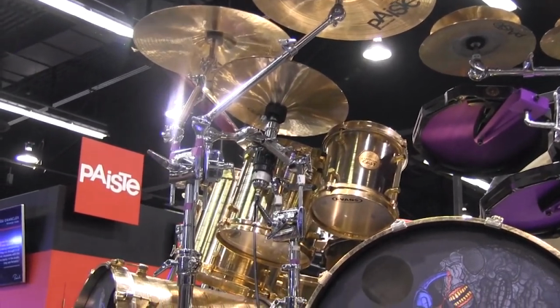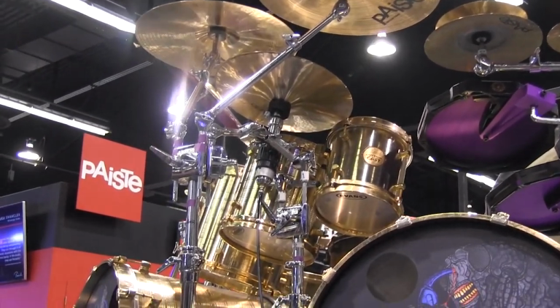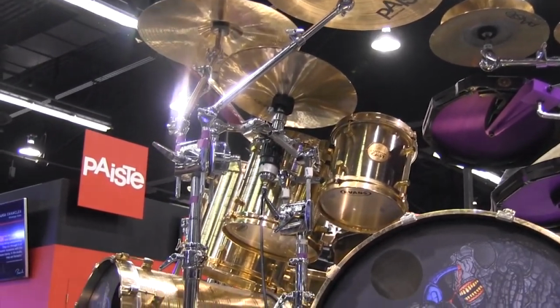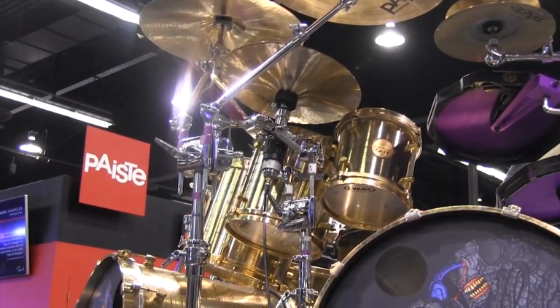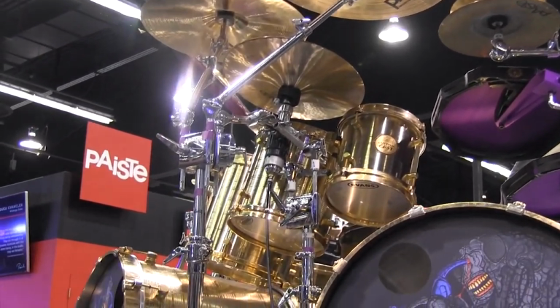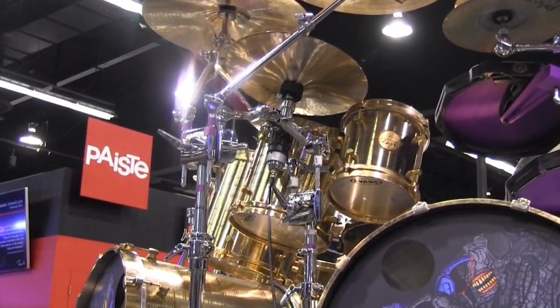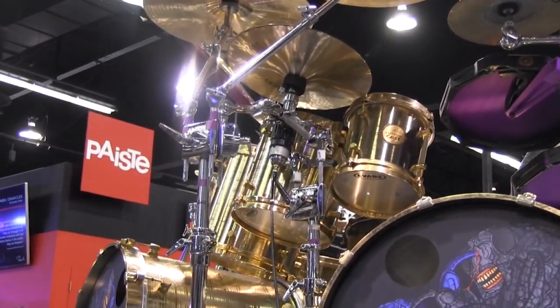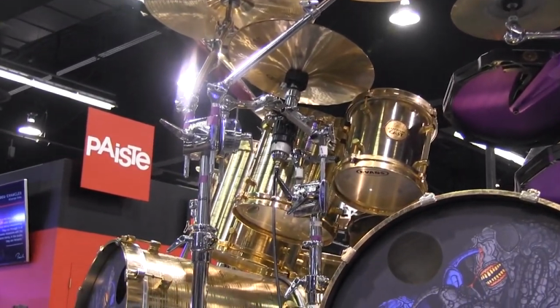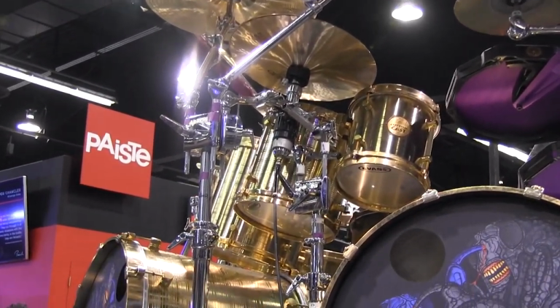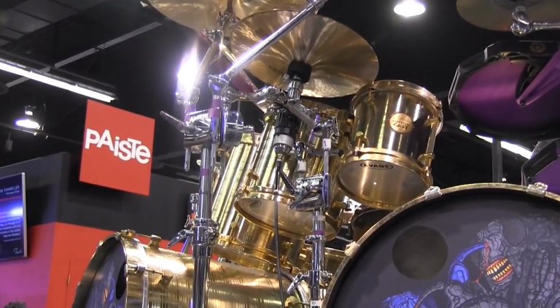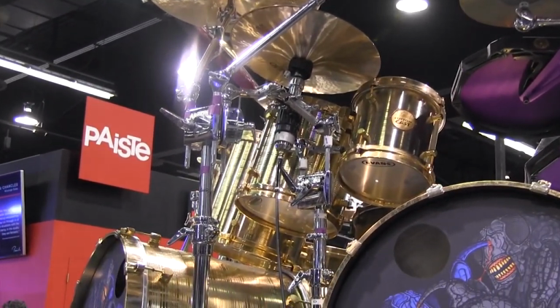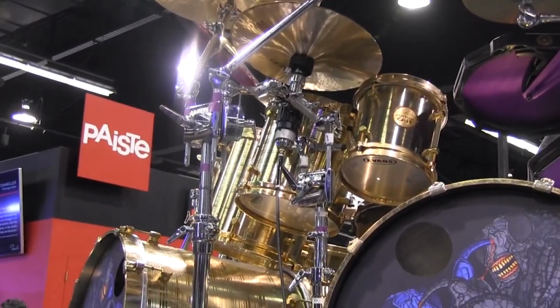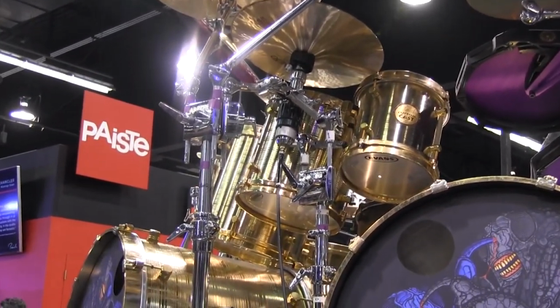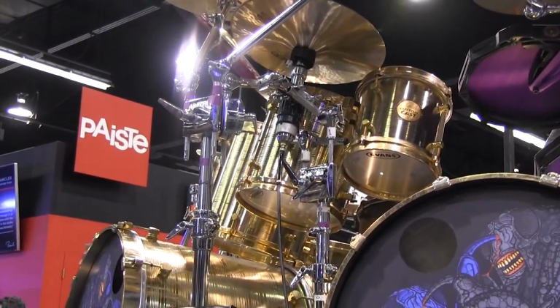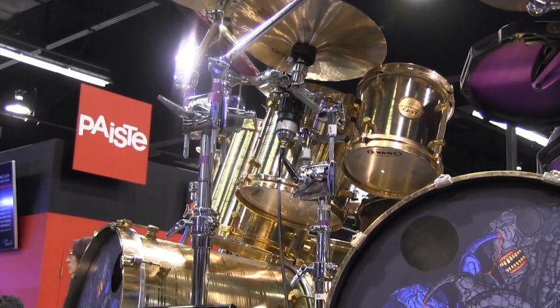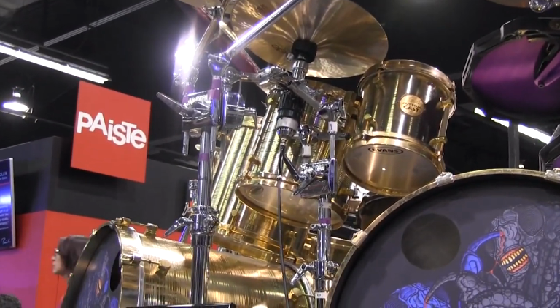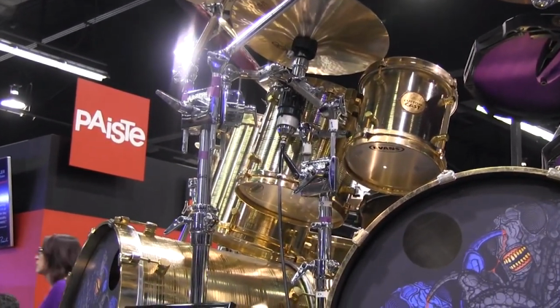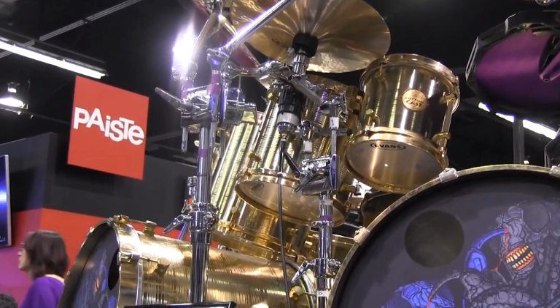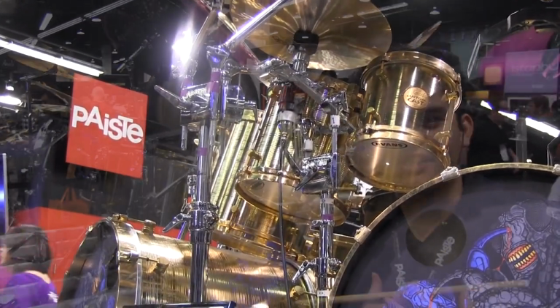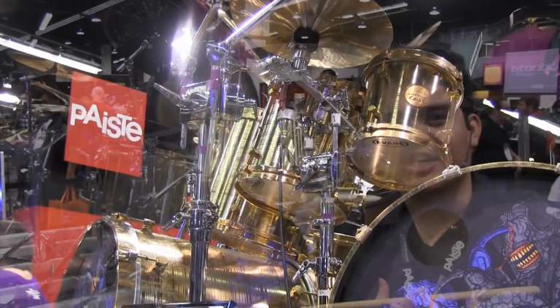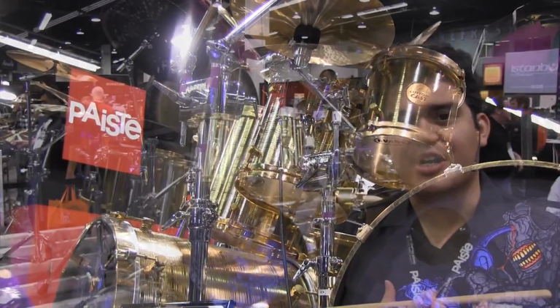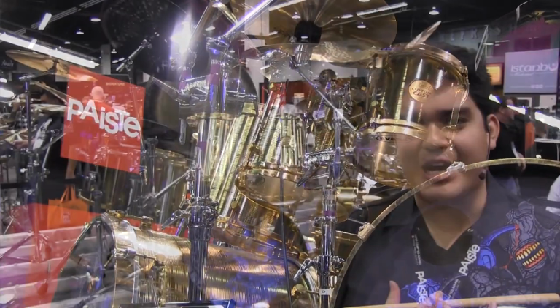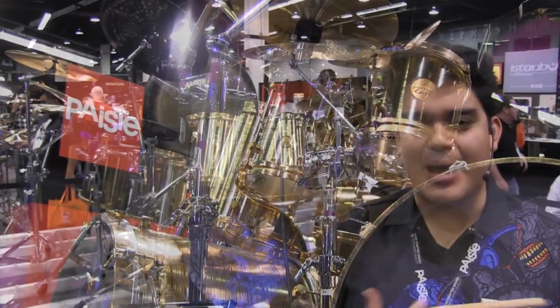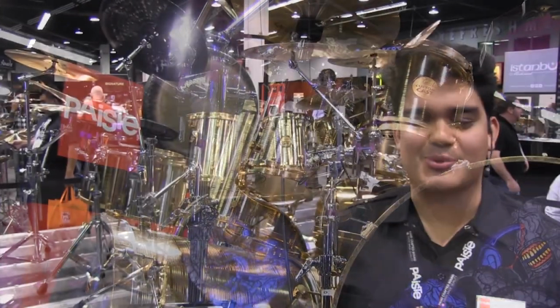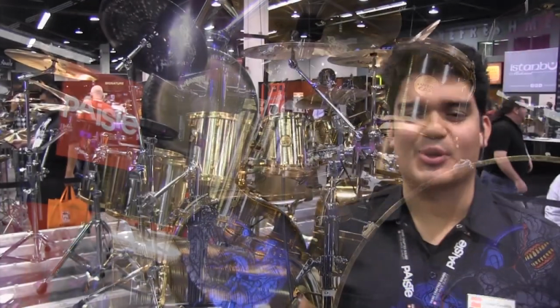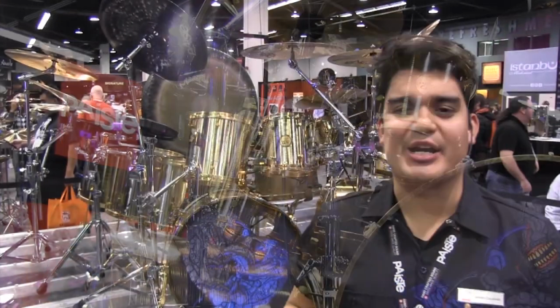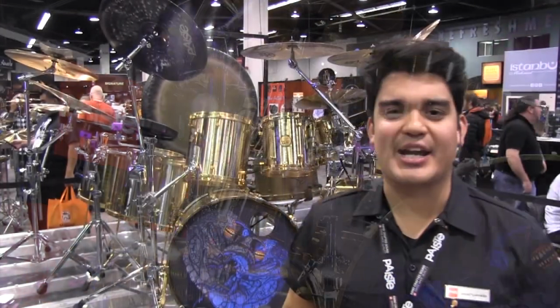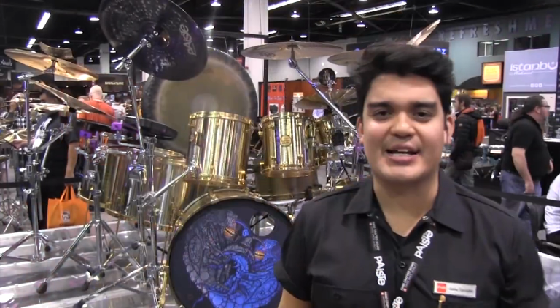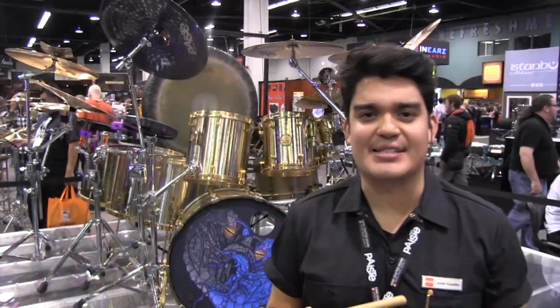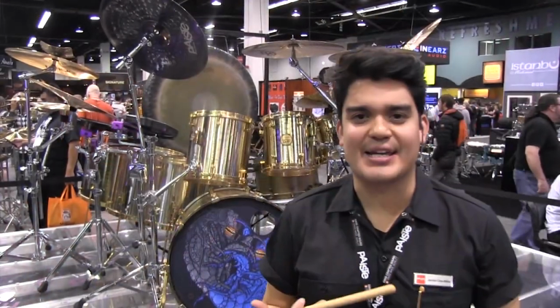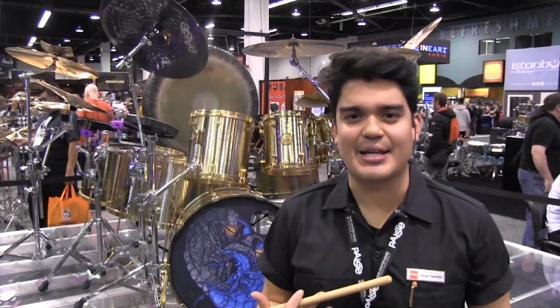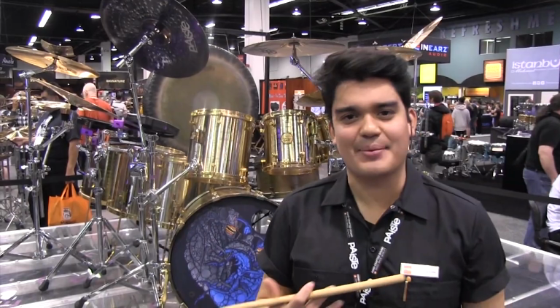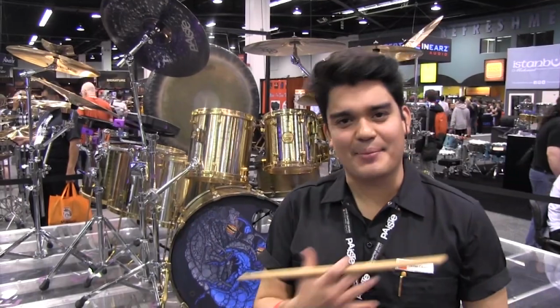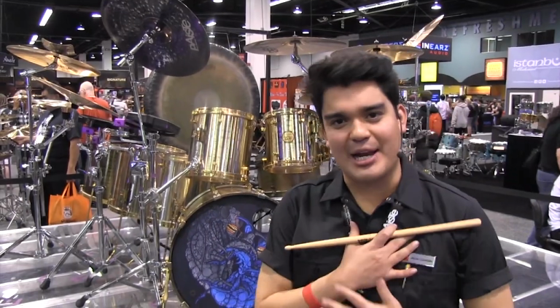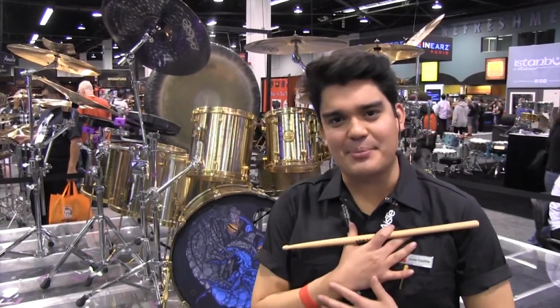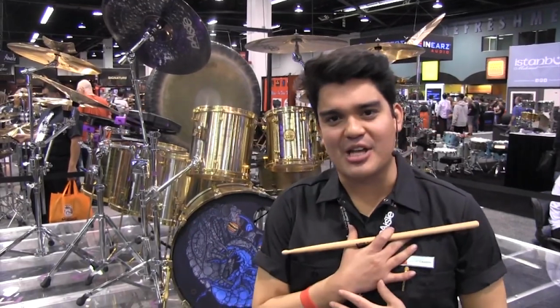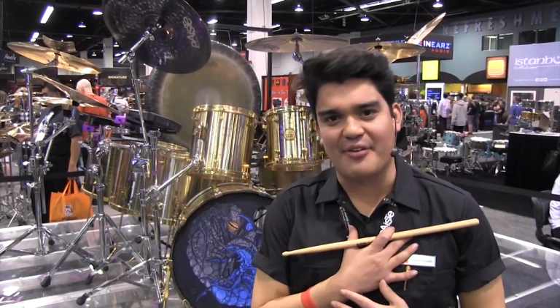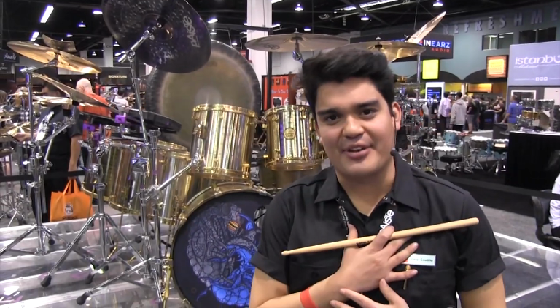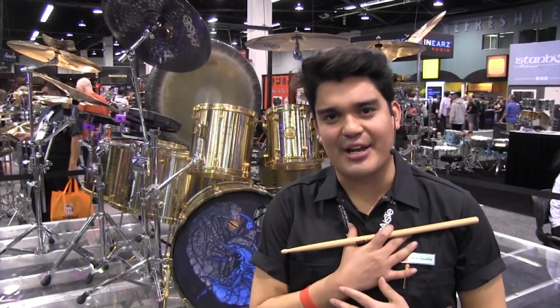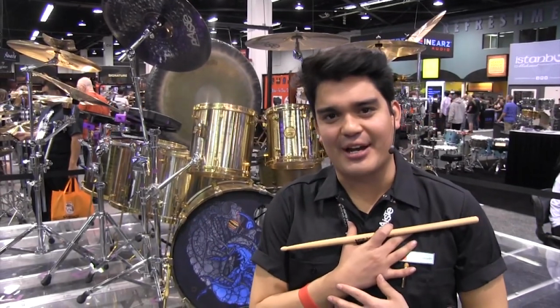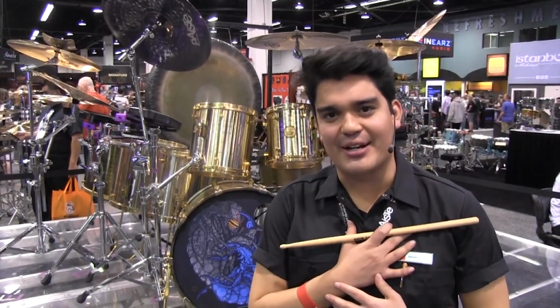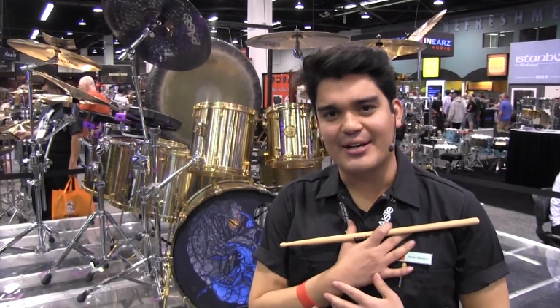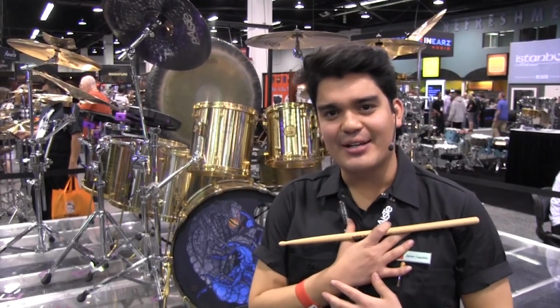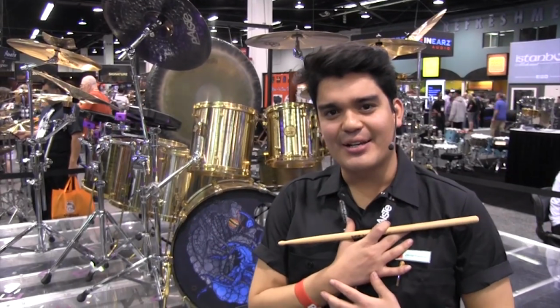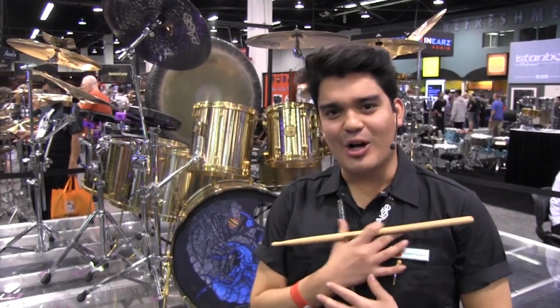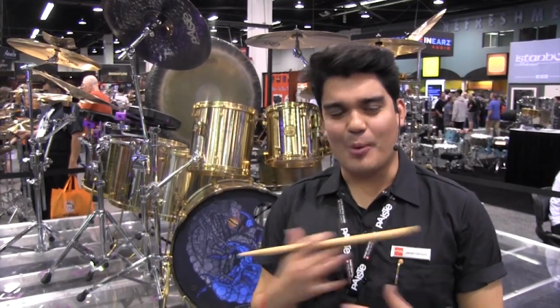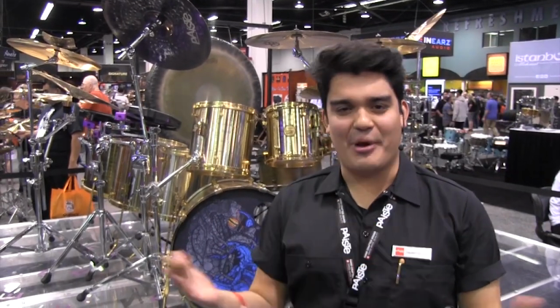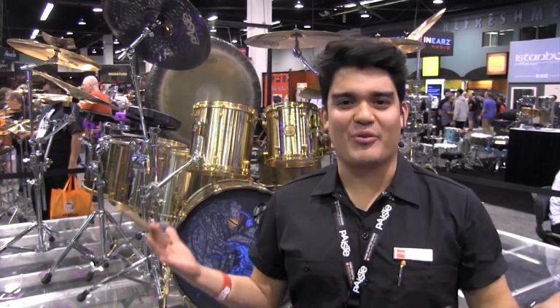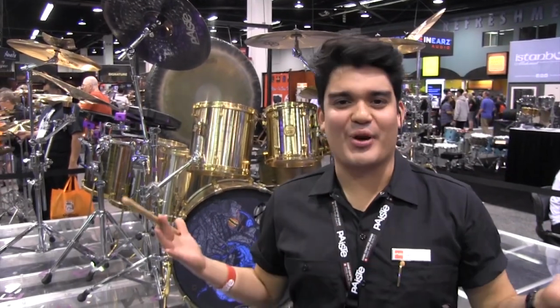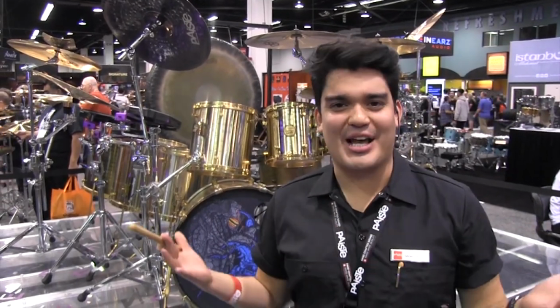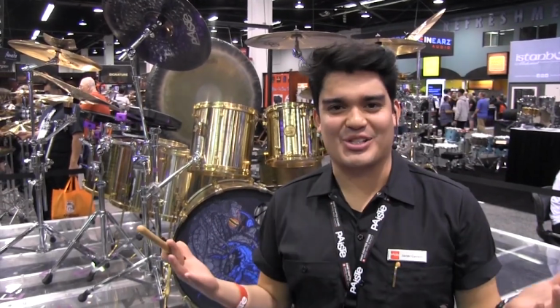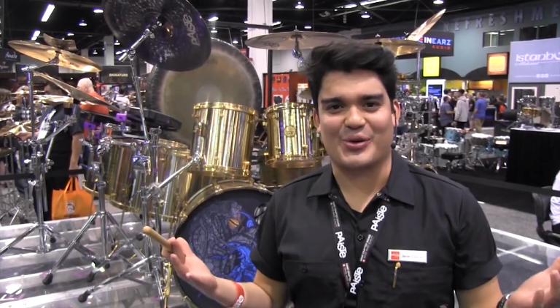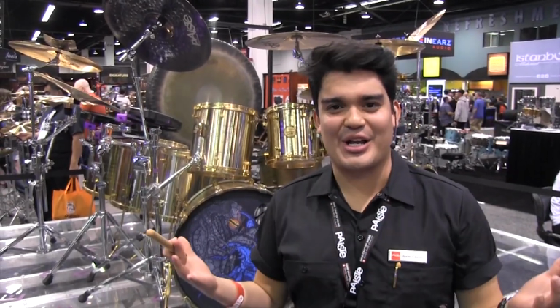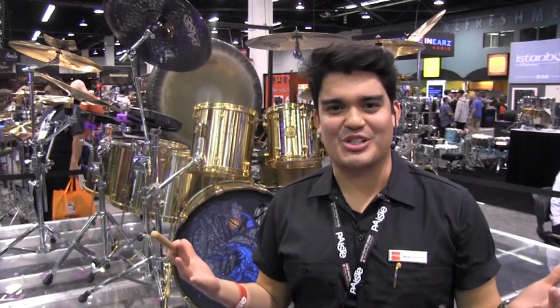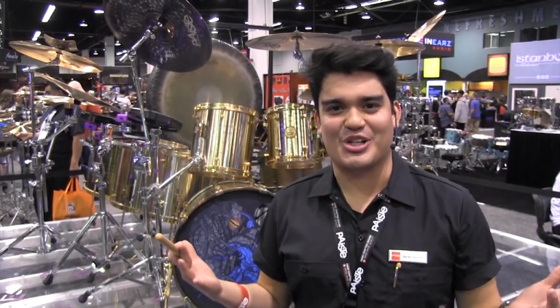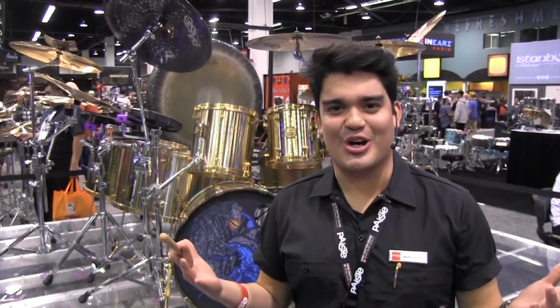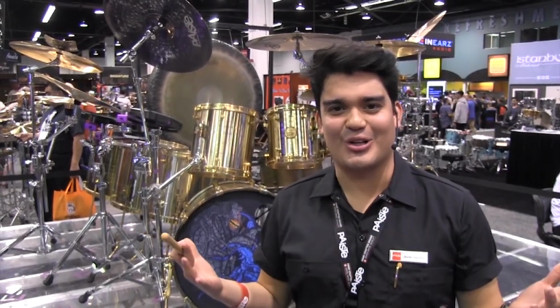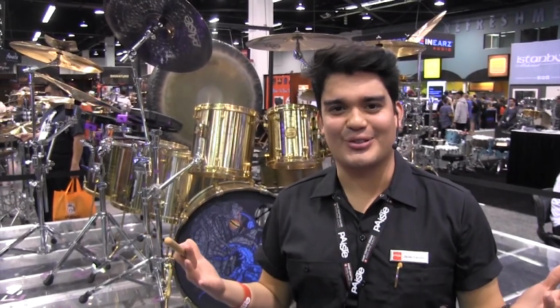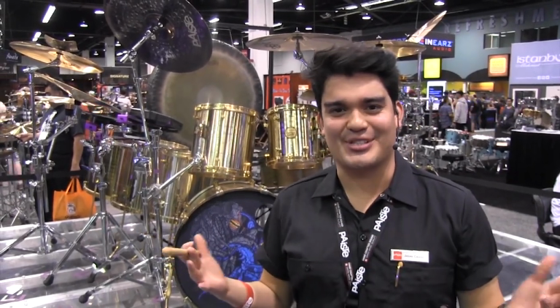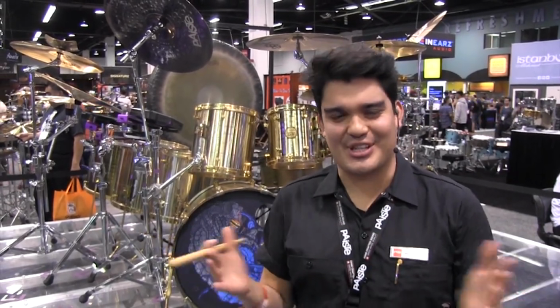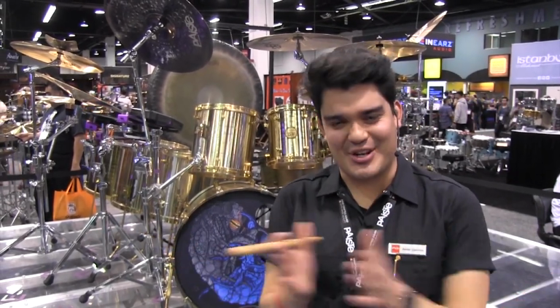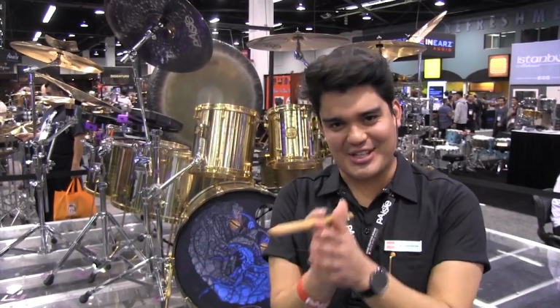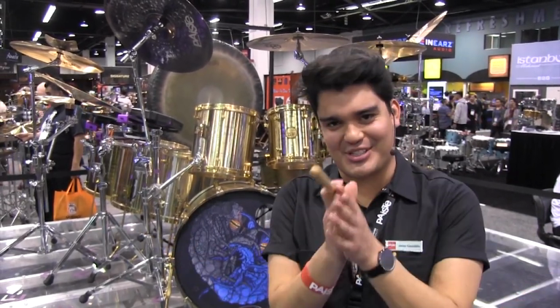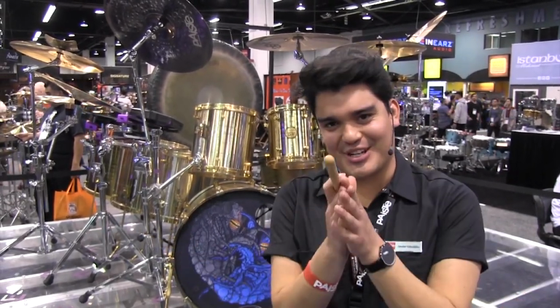Big thanks to Long & McQuaid for joining us here at NAMM 2019. My name is Javier. Hope everyone has a great show — see you next year.